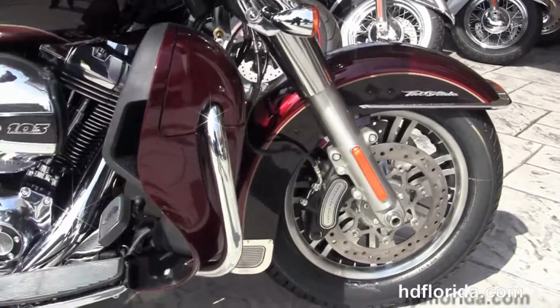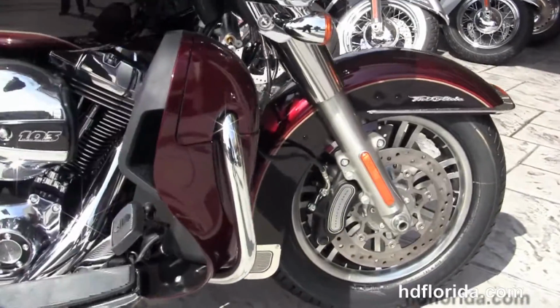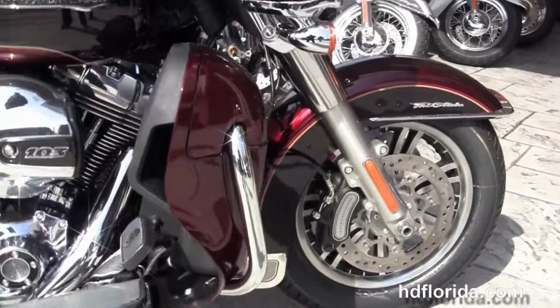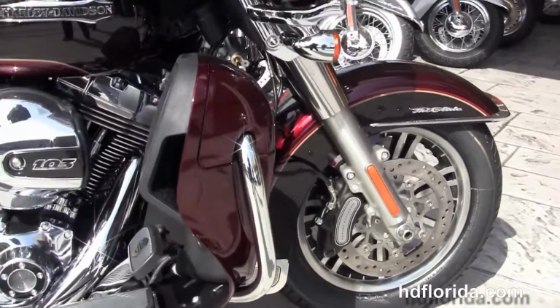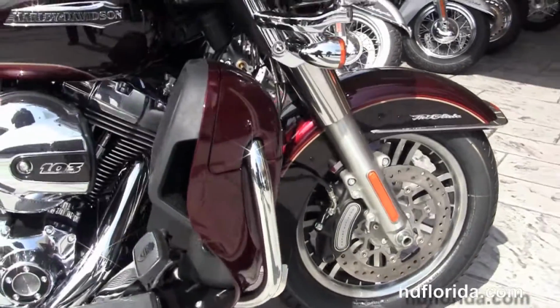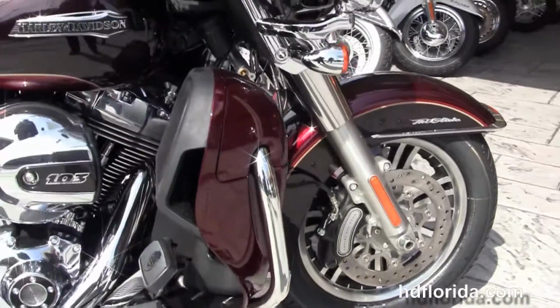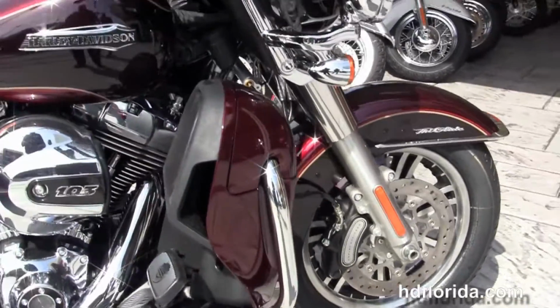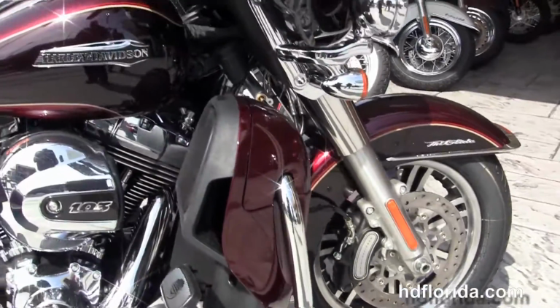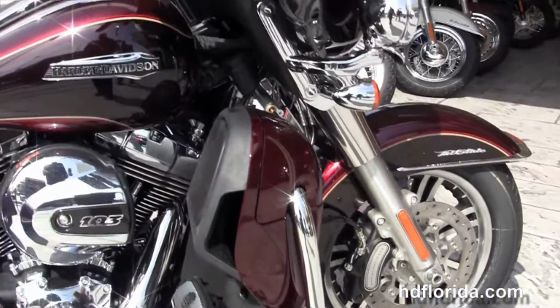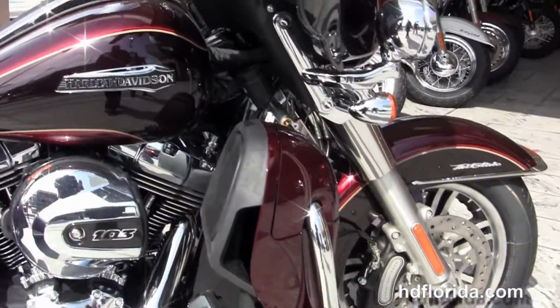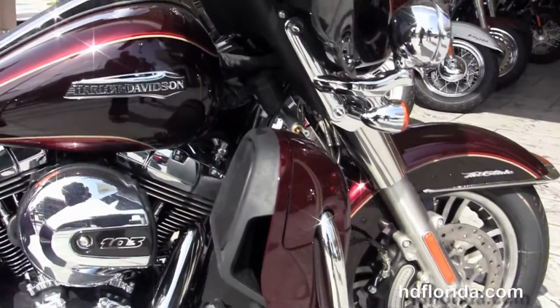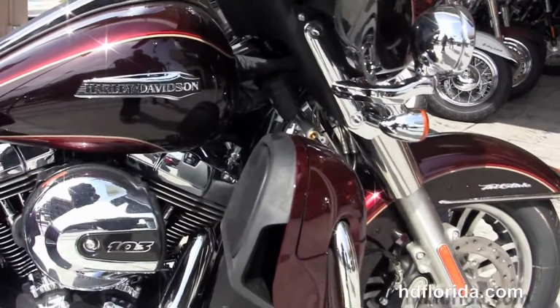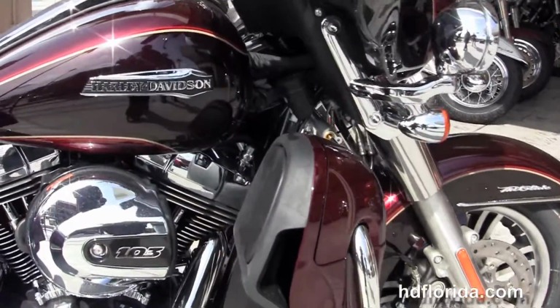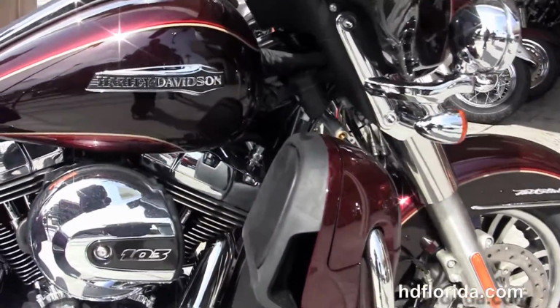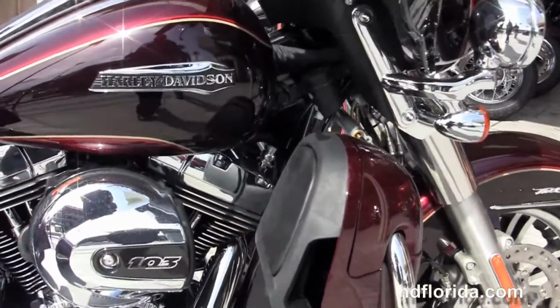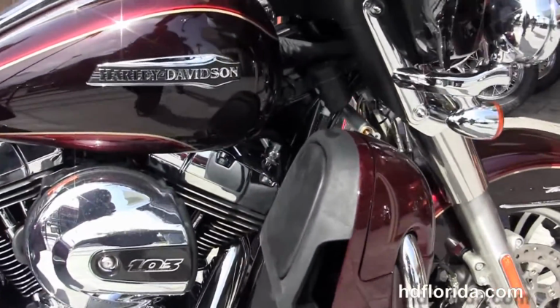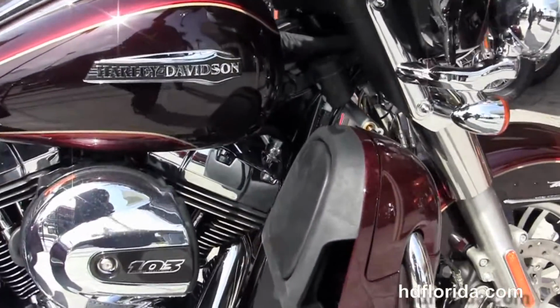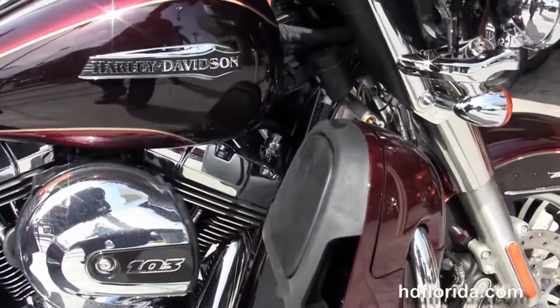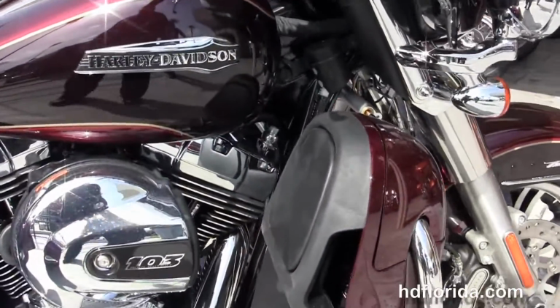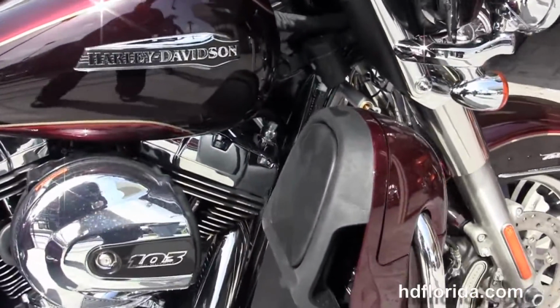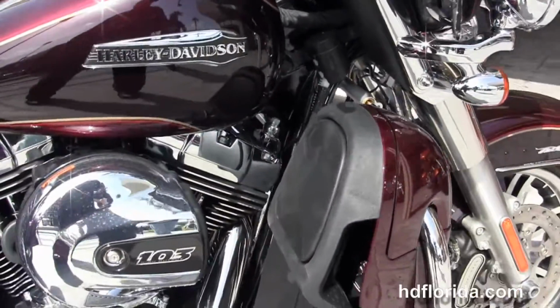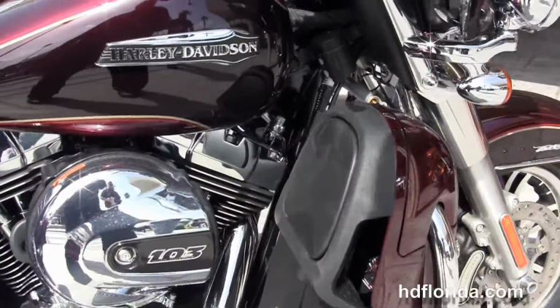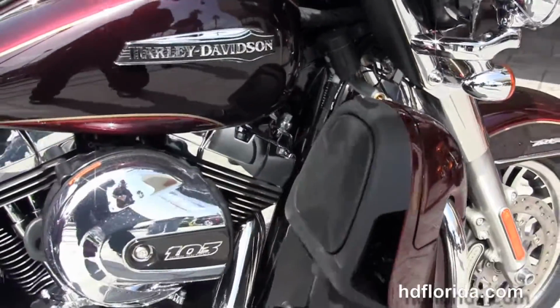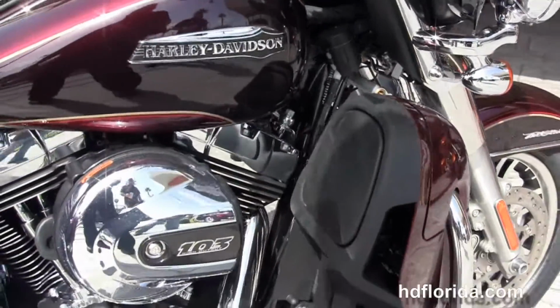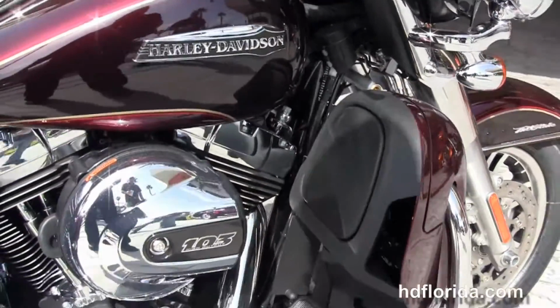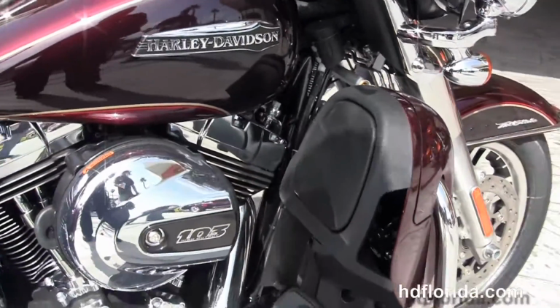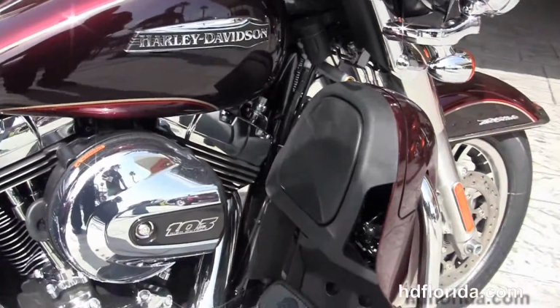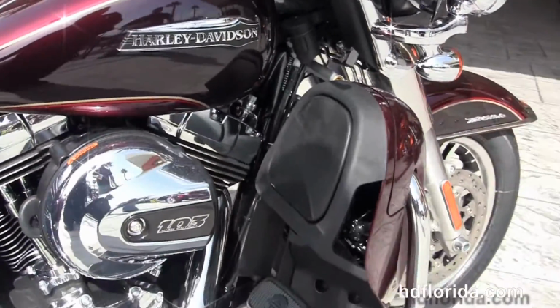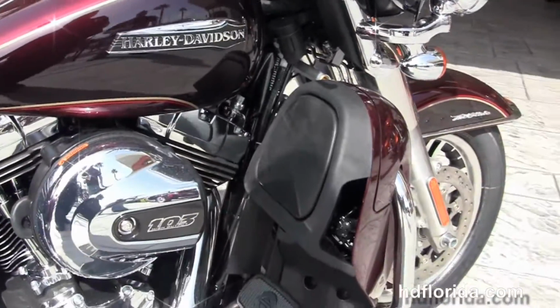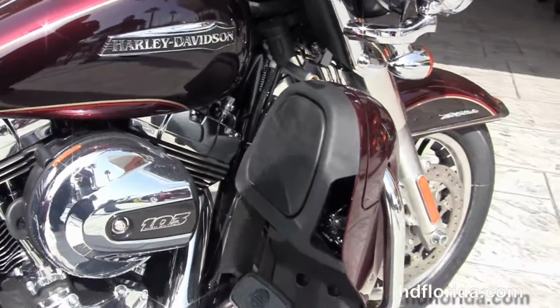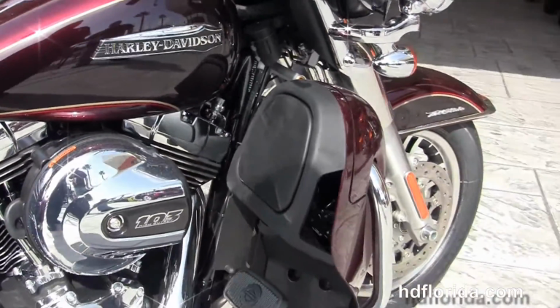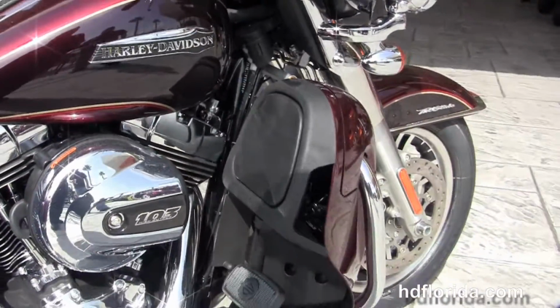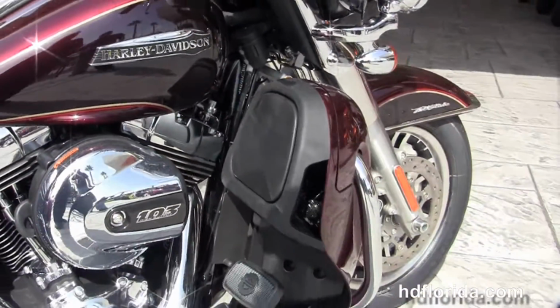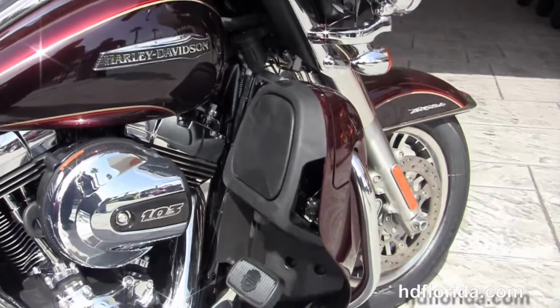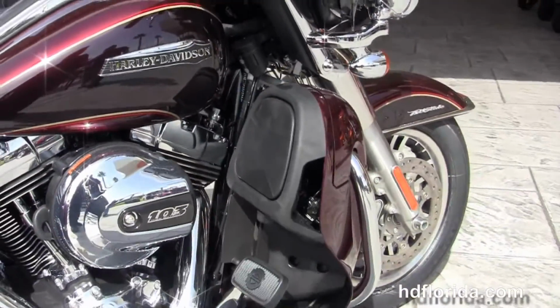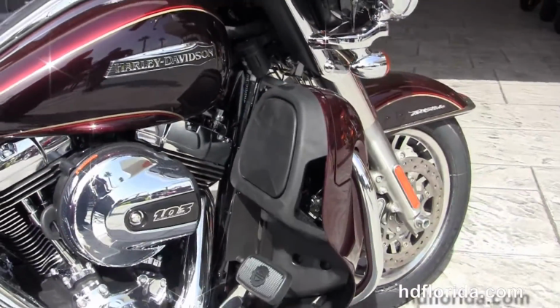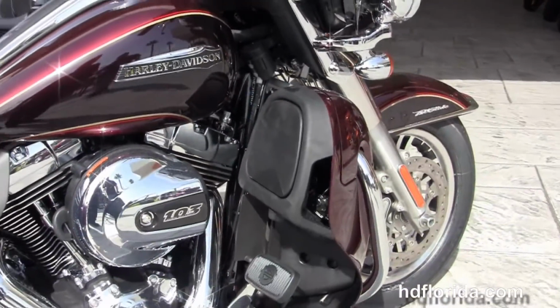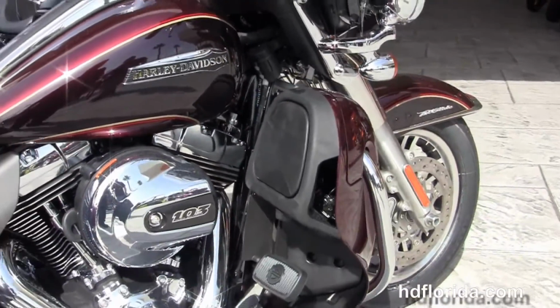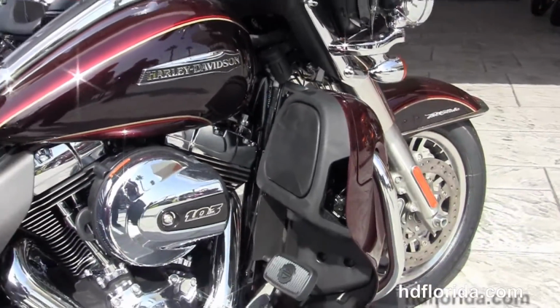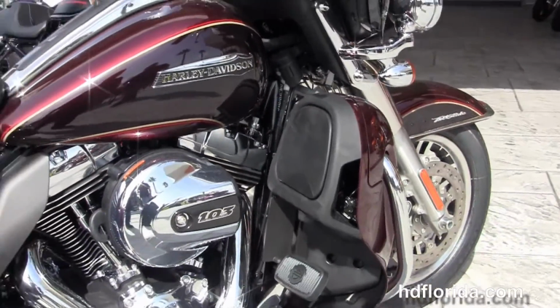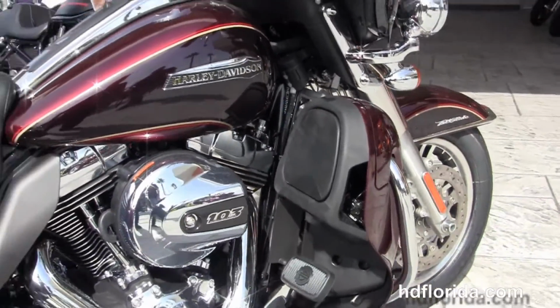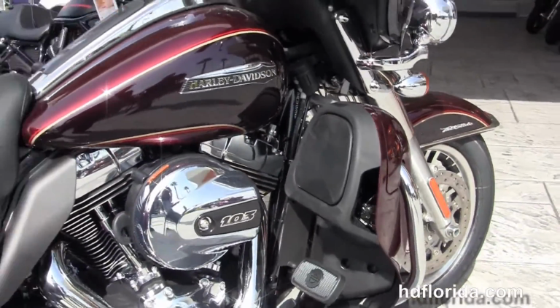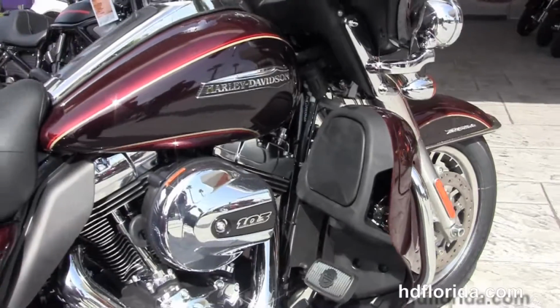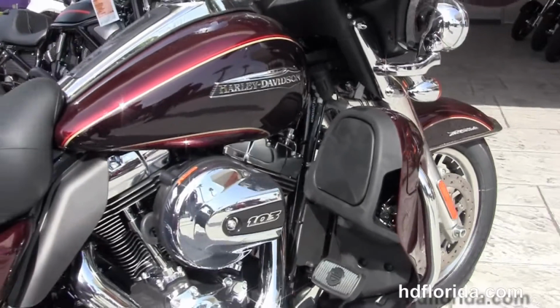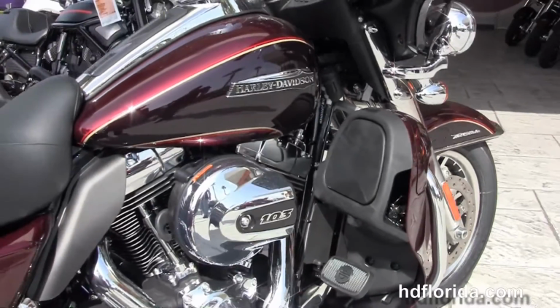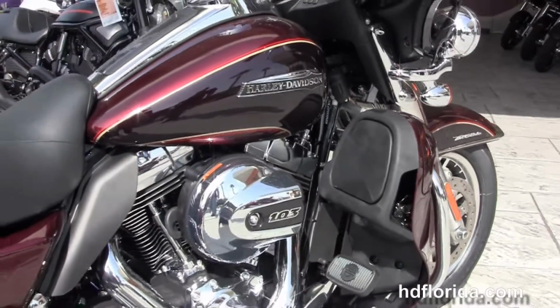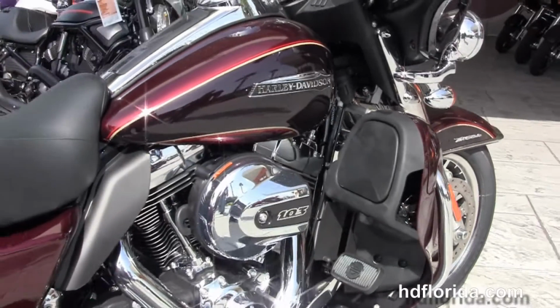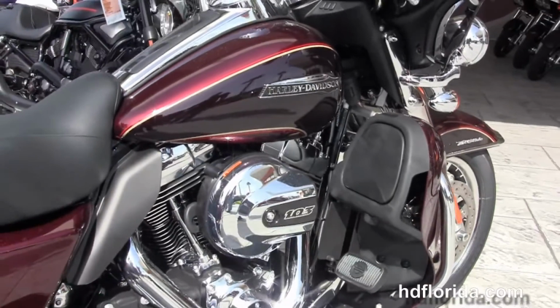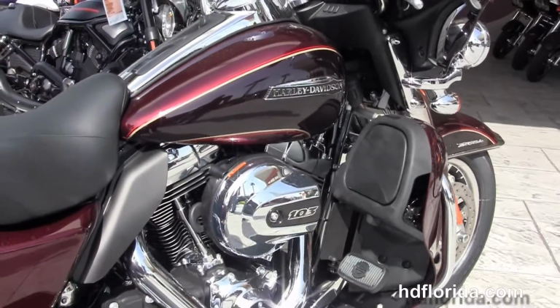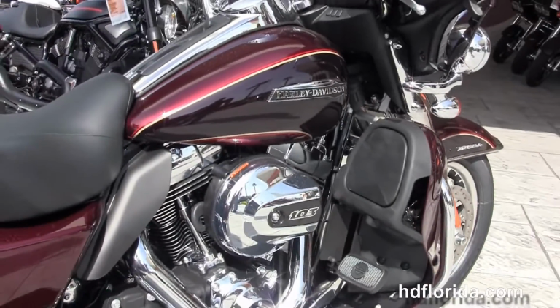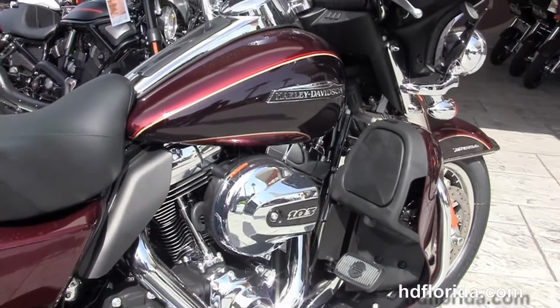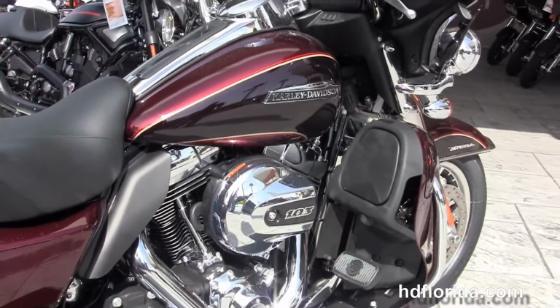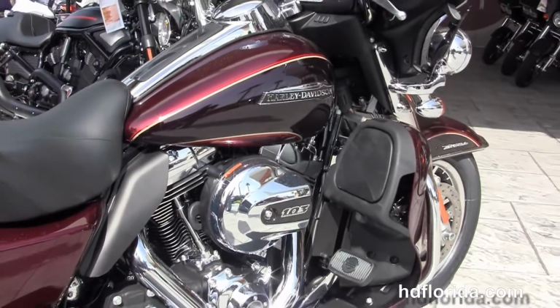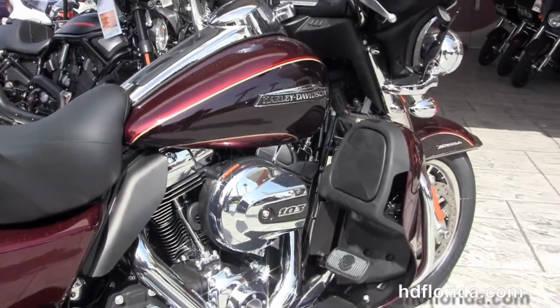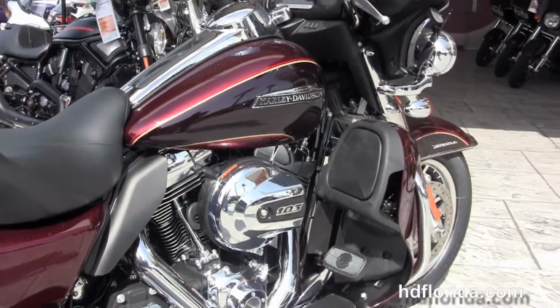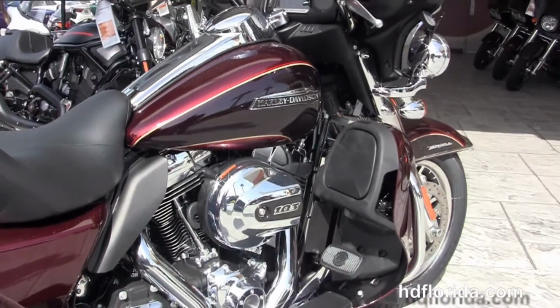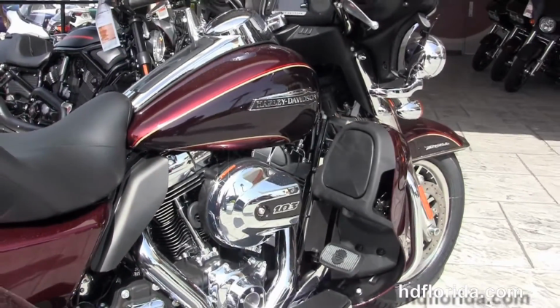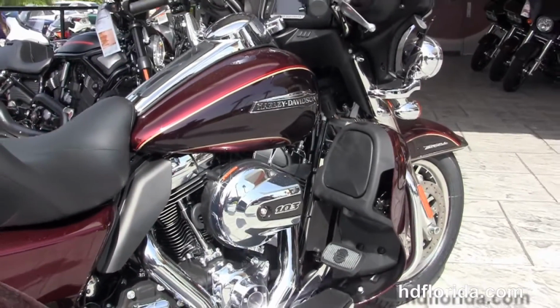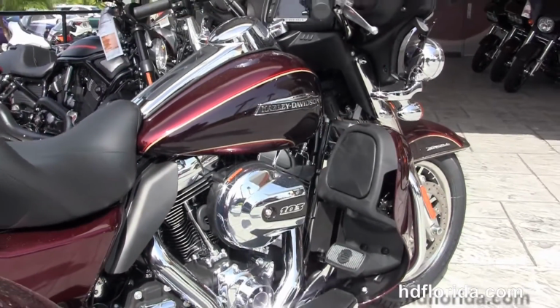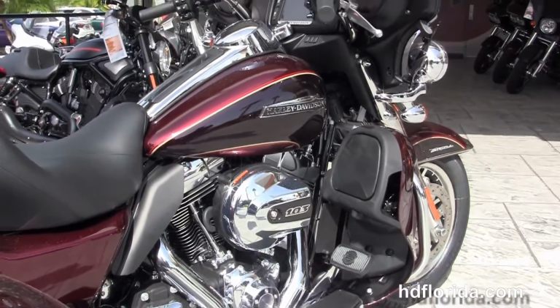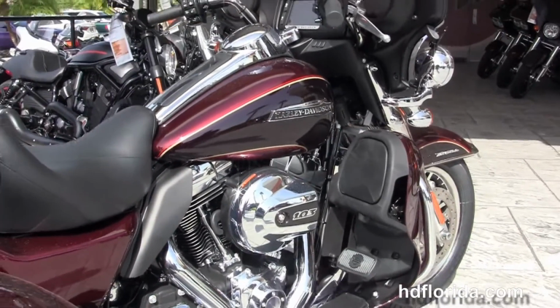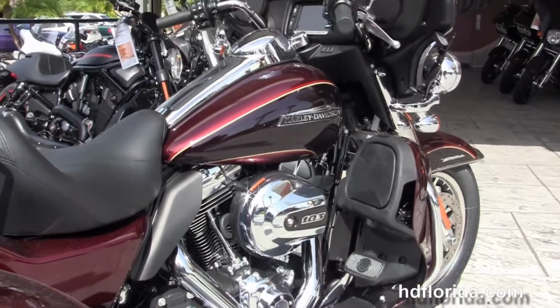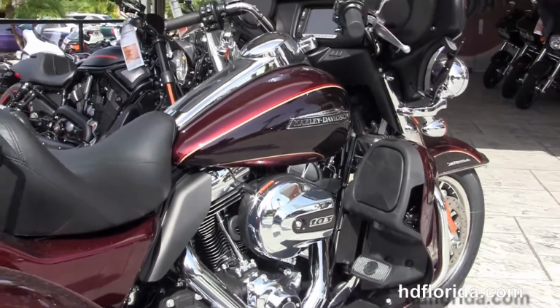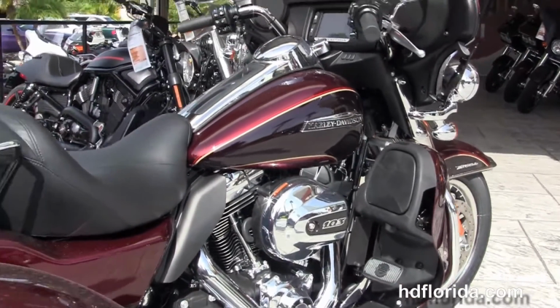We move back to the color matched lower fairings that house the radiators and fans for the twin cooled high output 103 cubic inch twin cam engine.